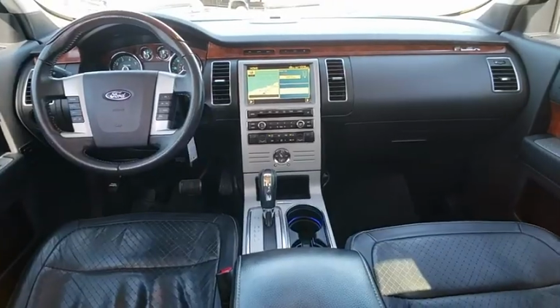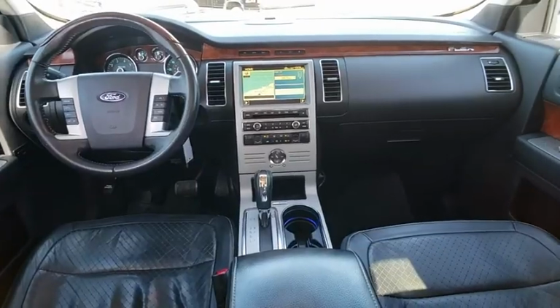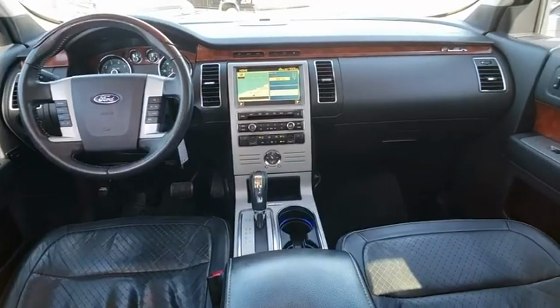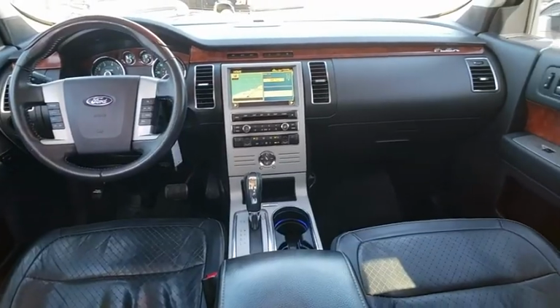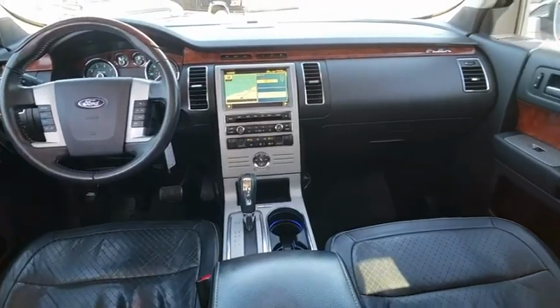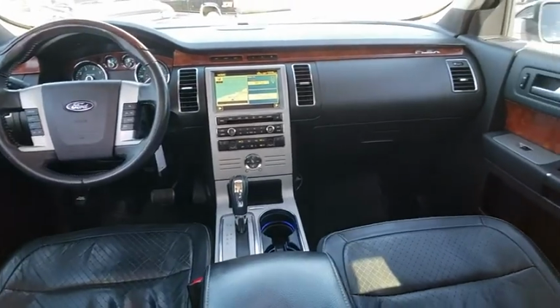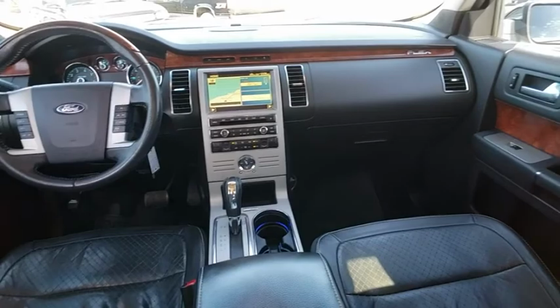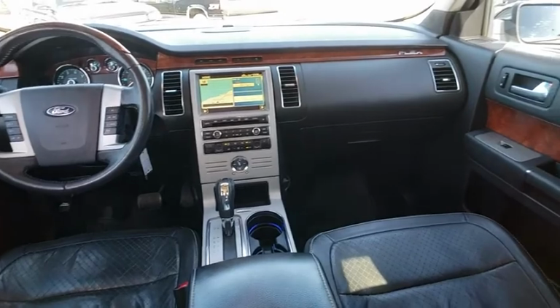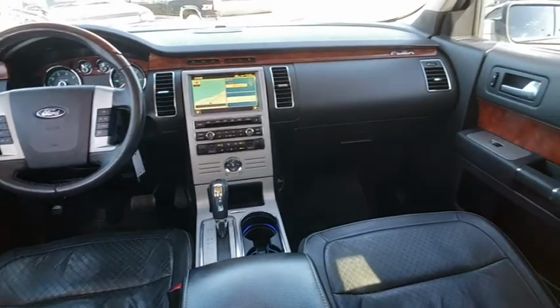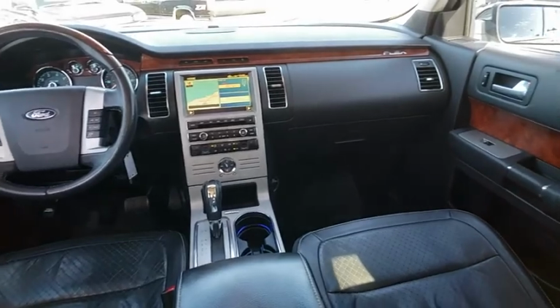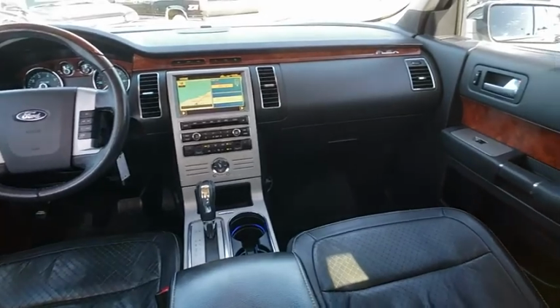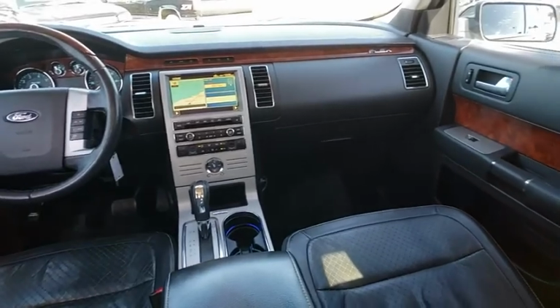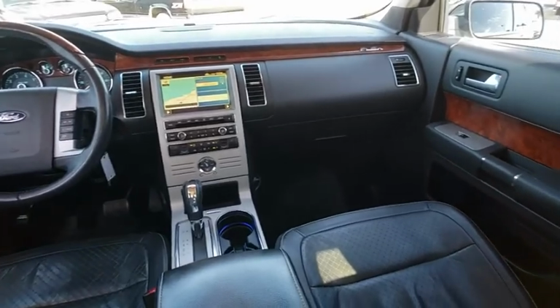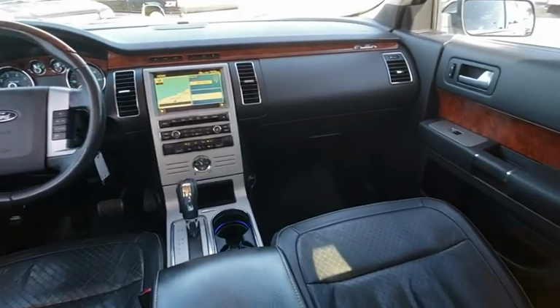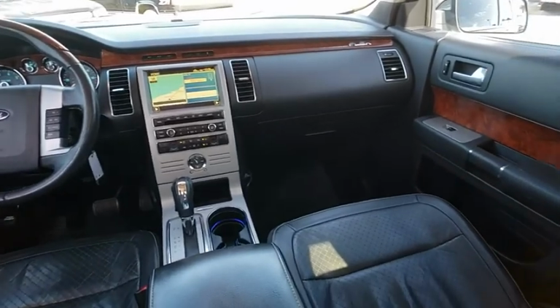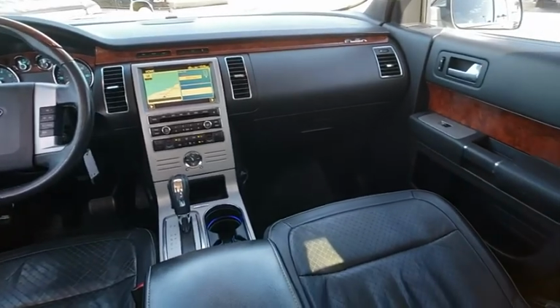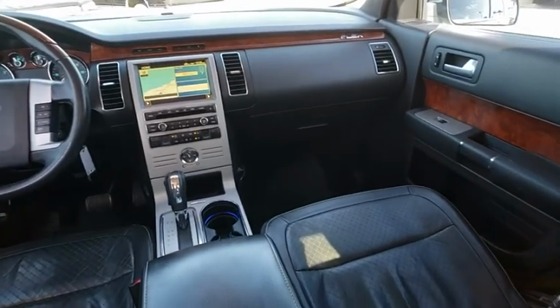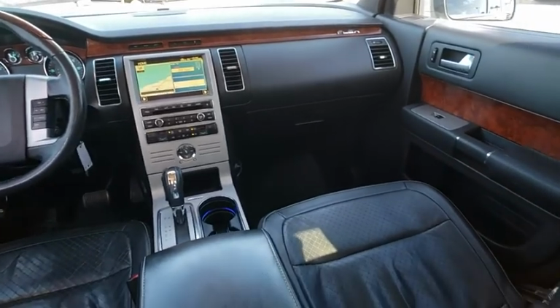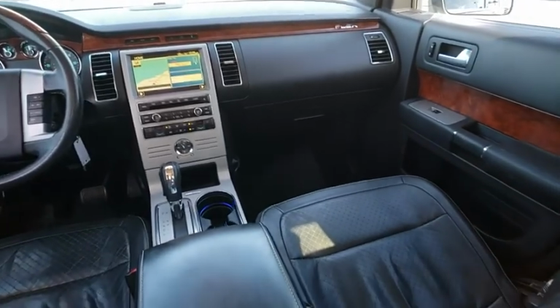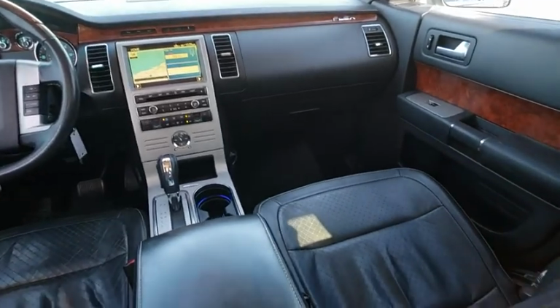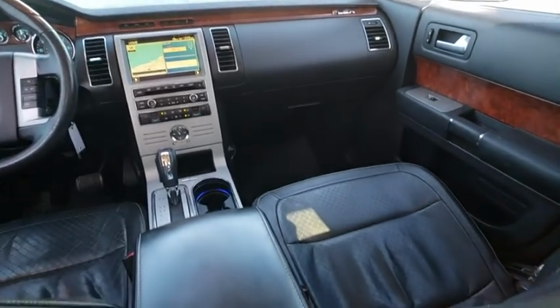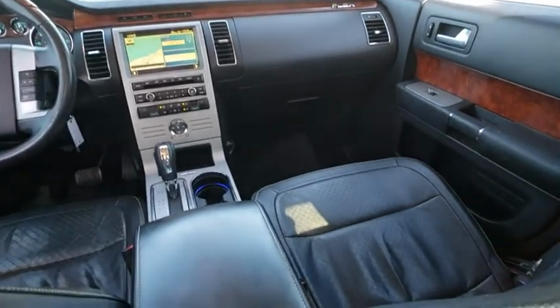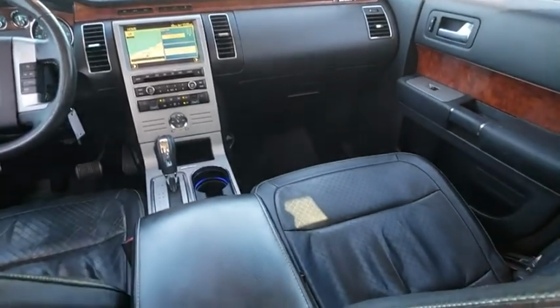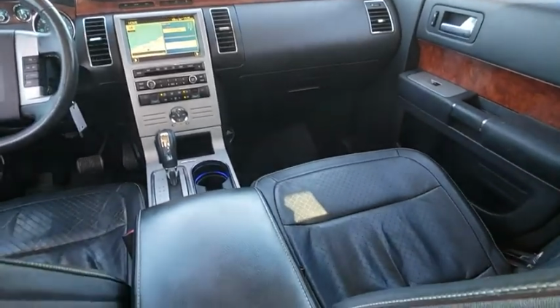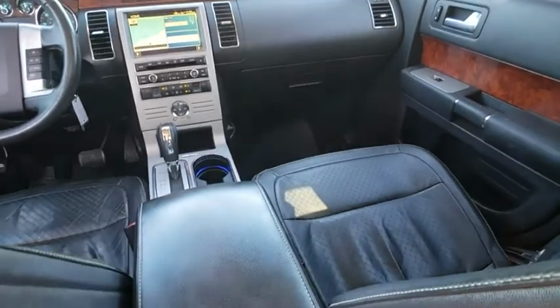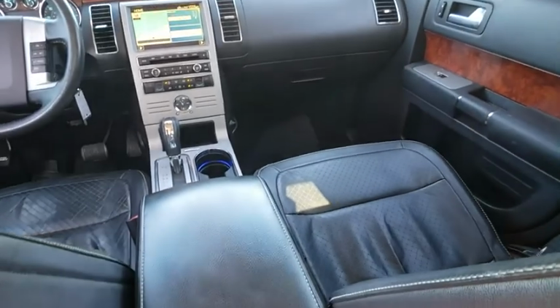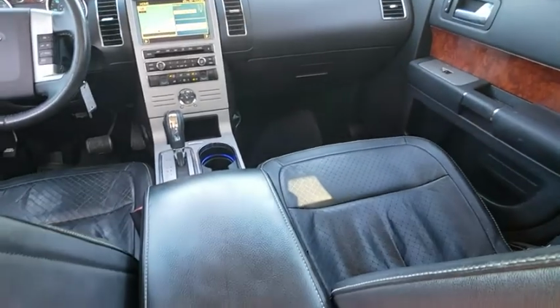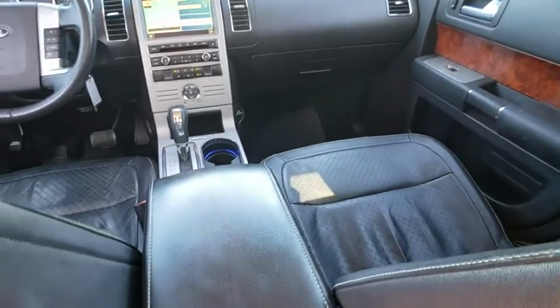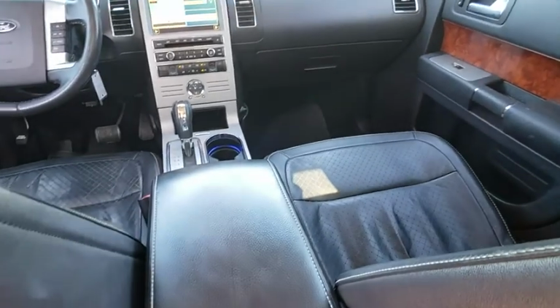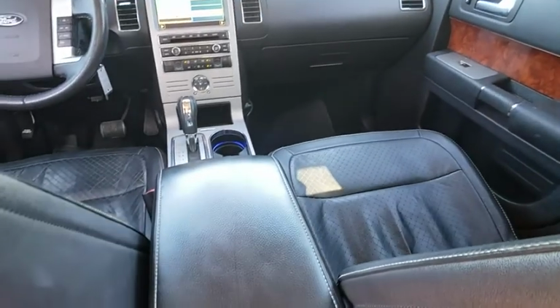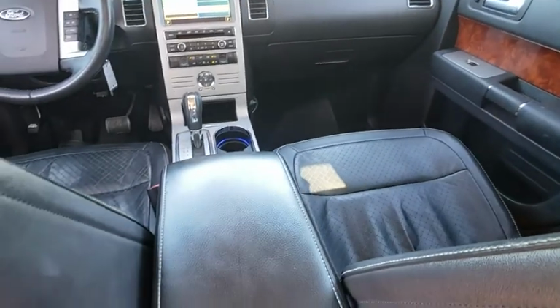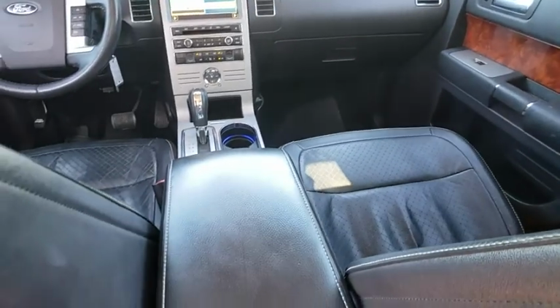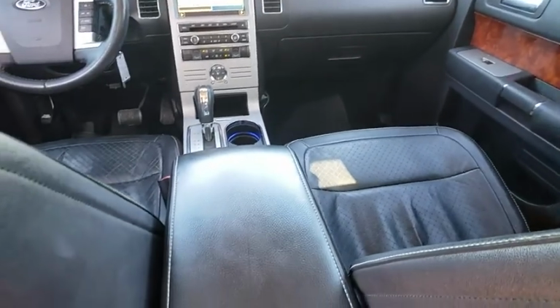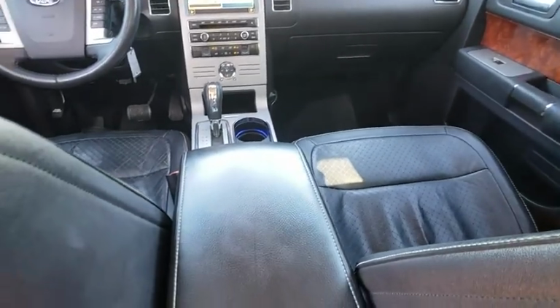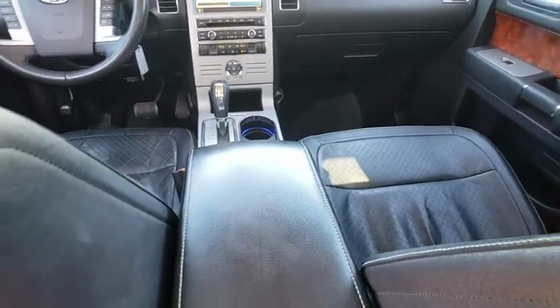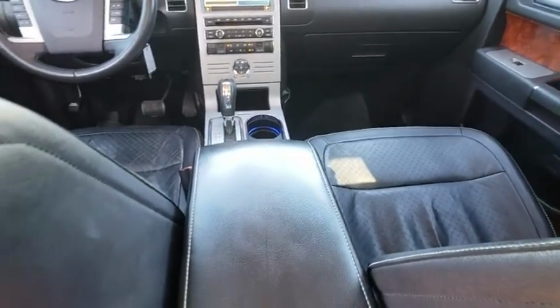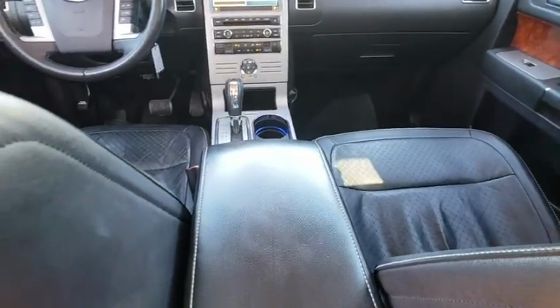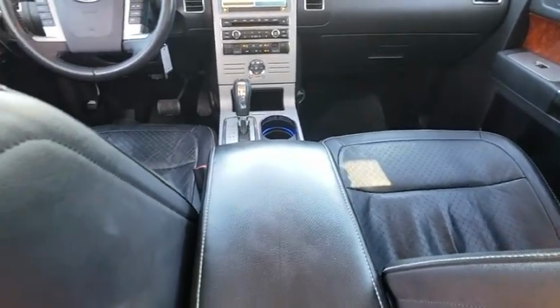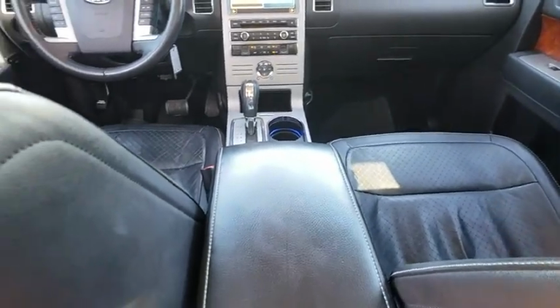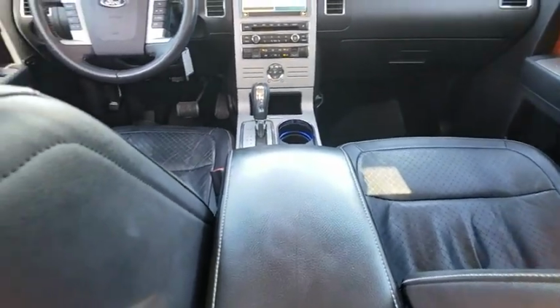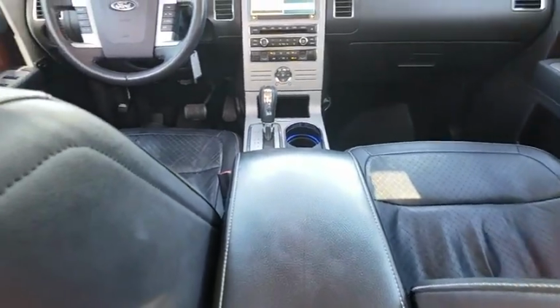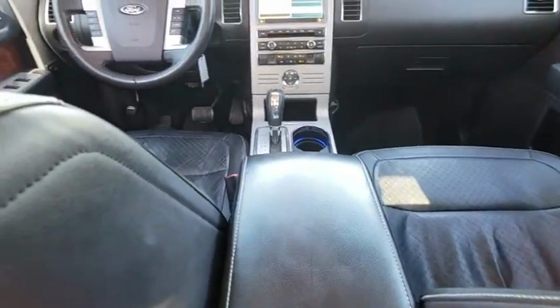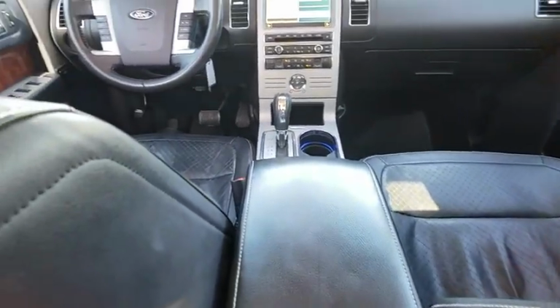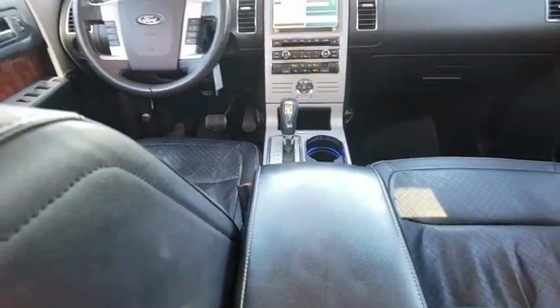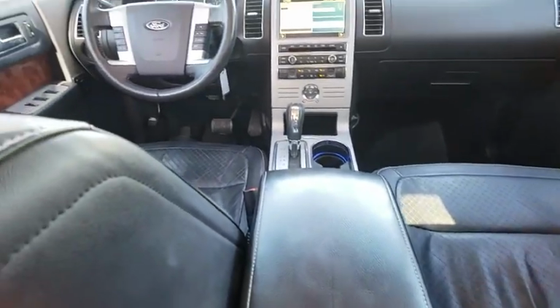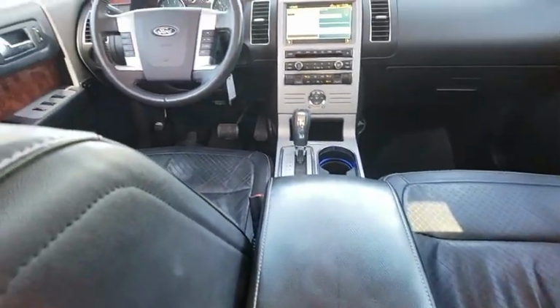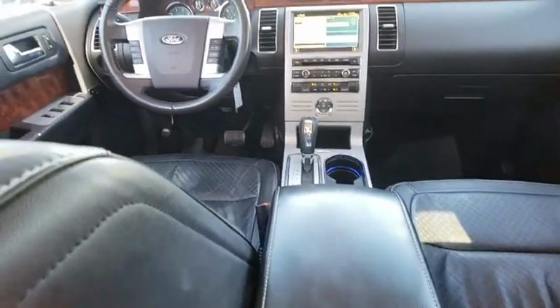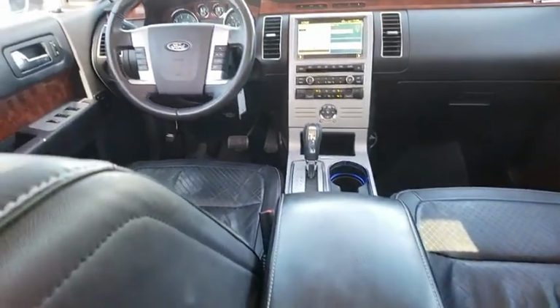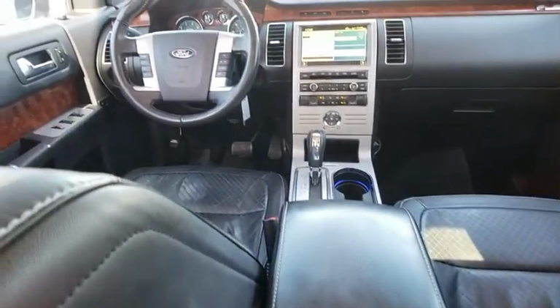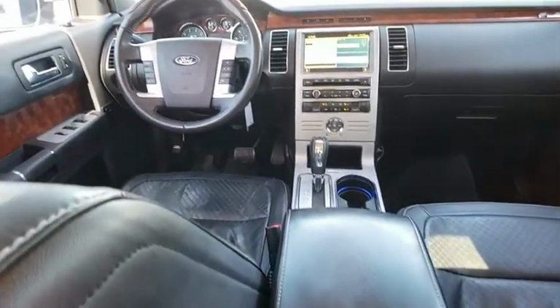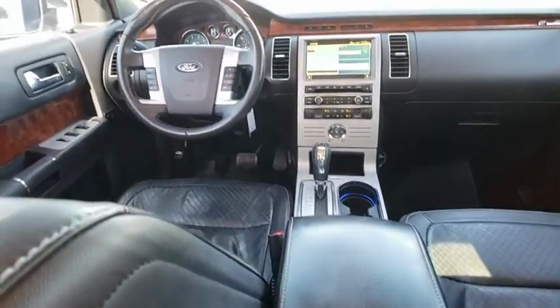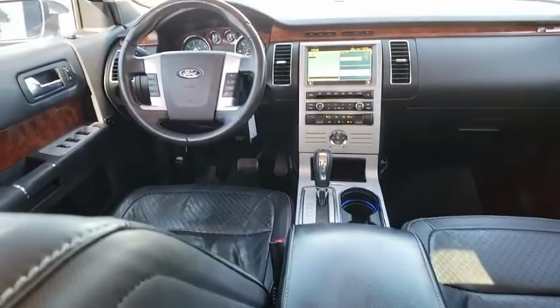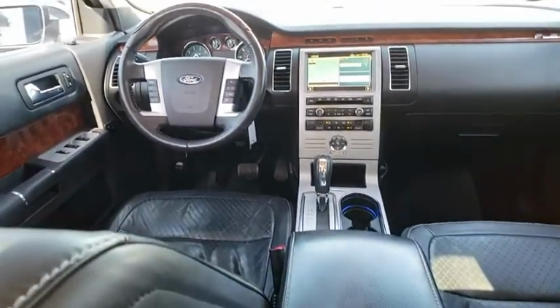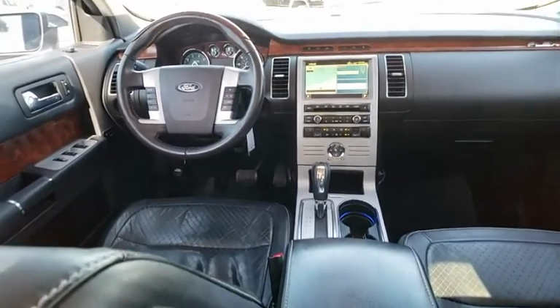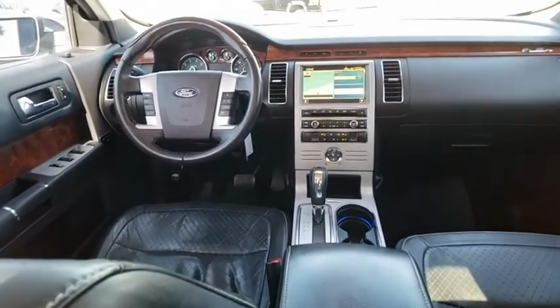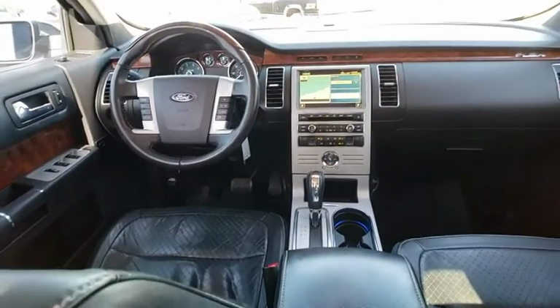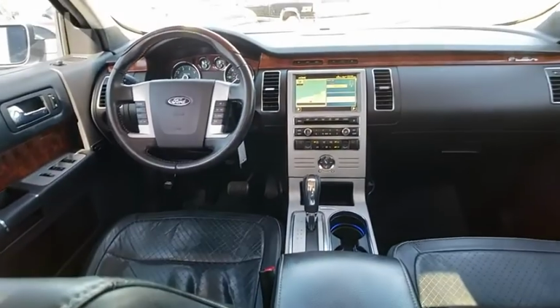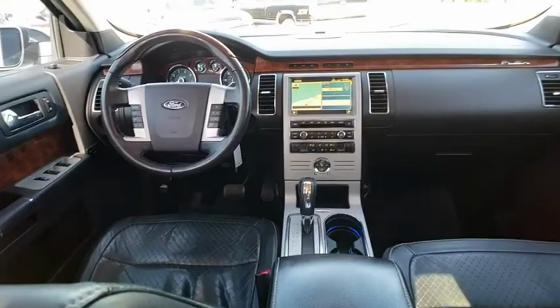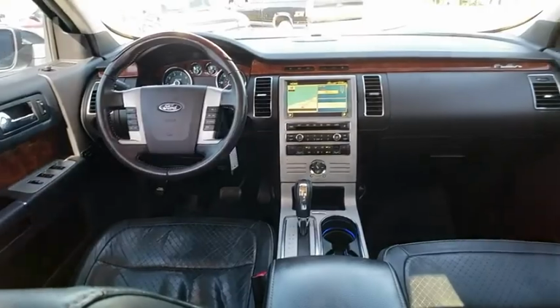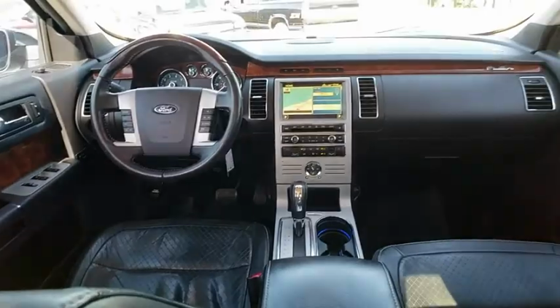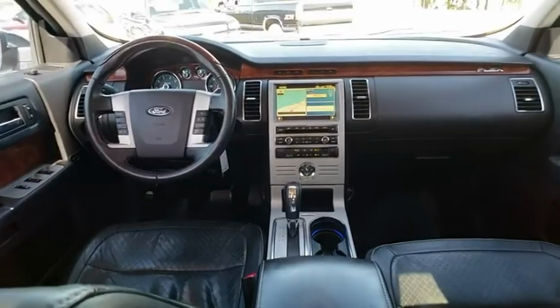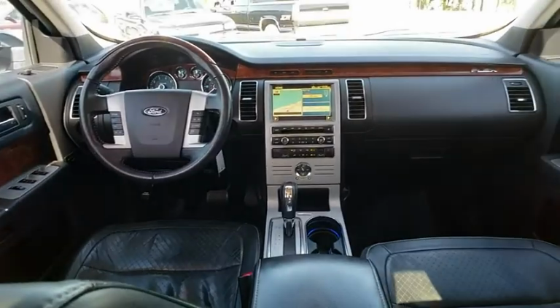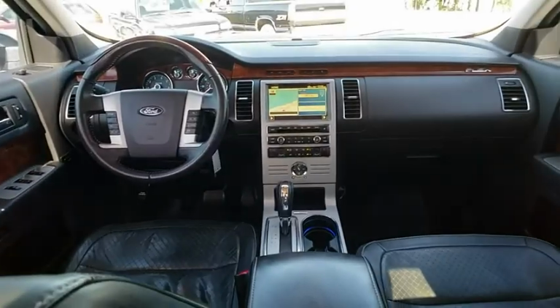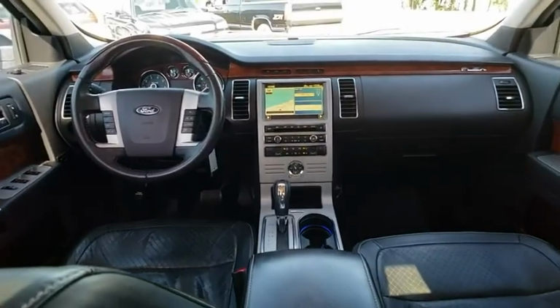Cruise control, rear defroster, universal garage door opener, FWD overhead console.